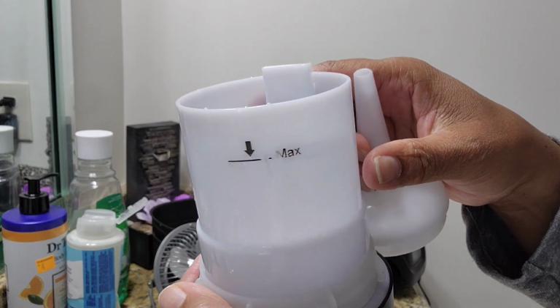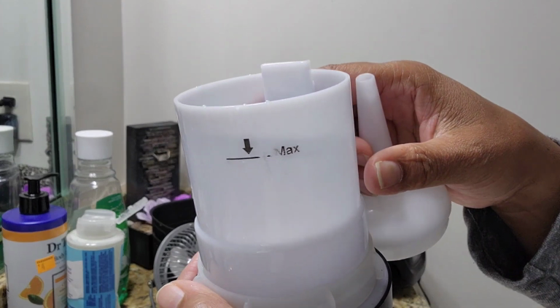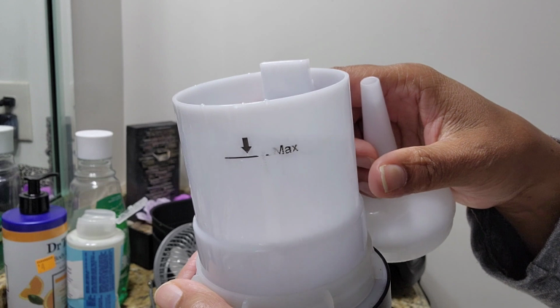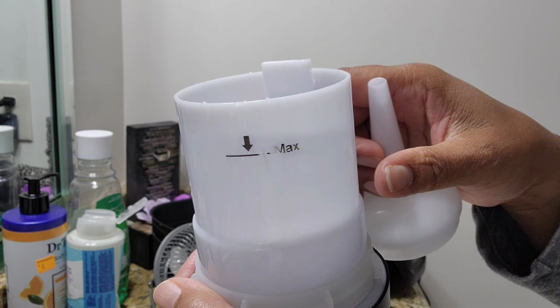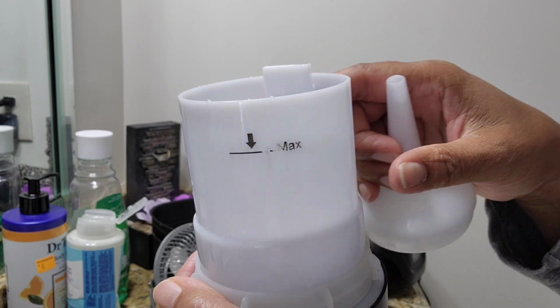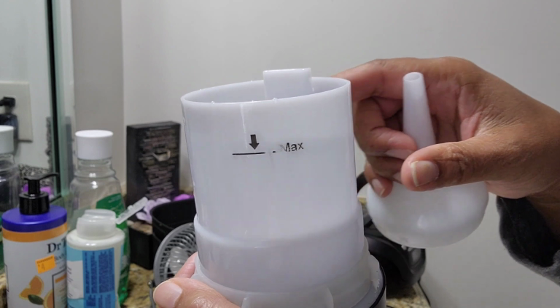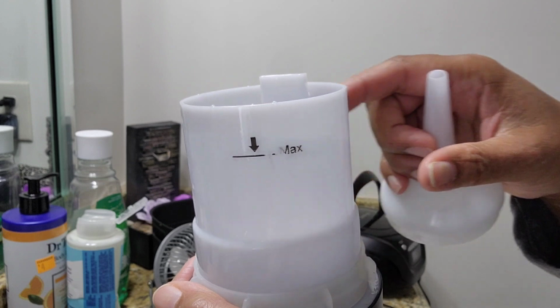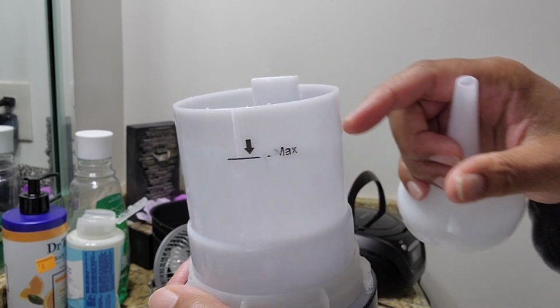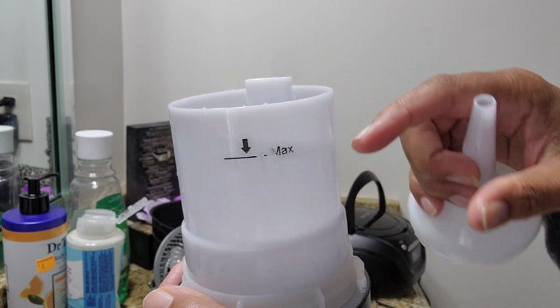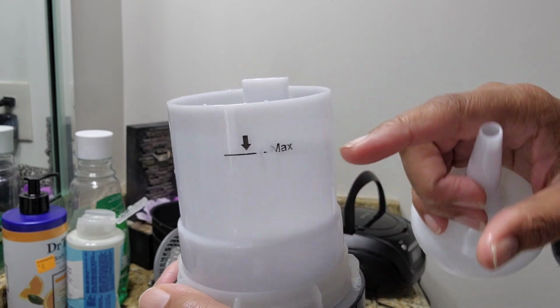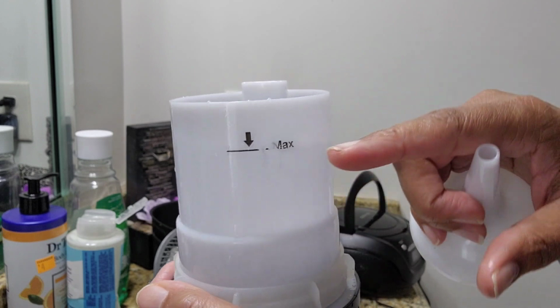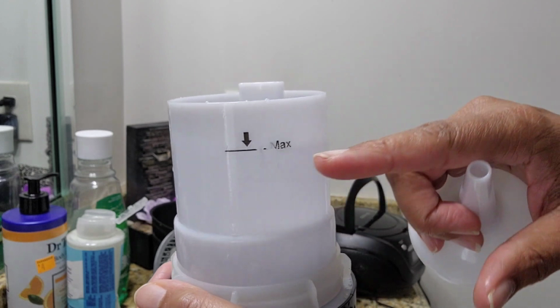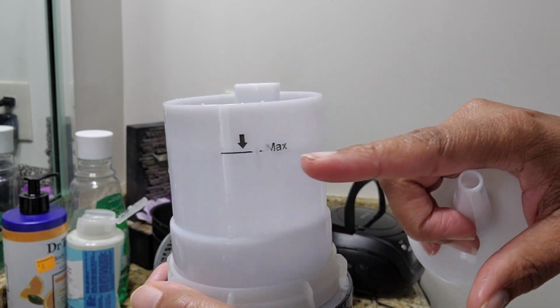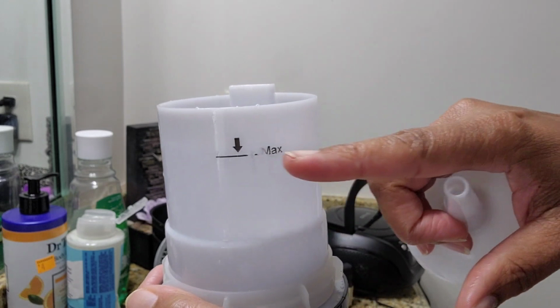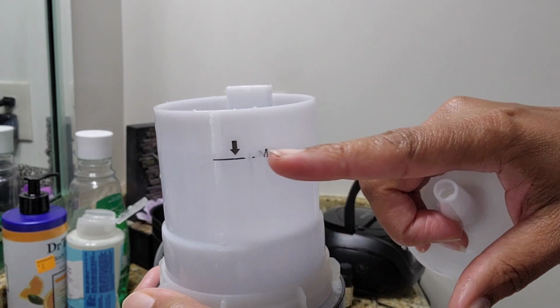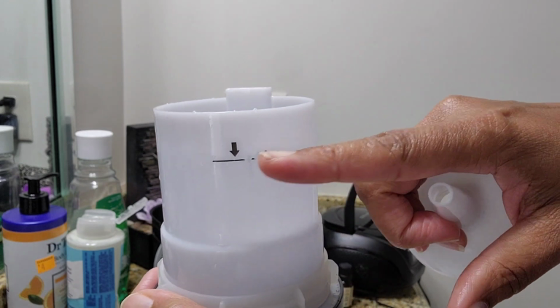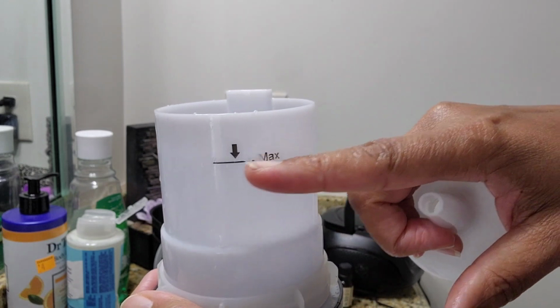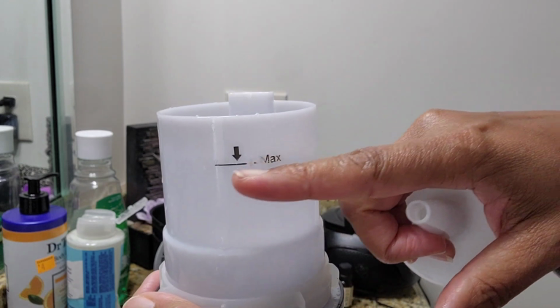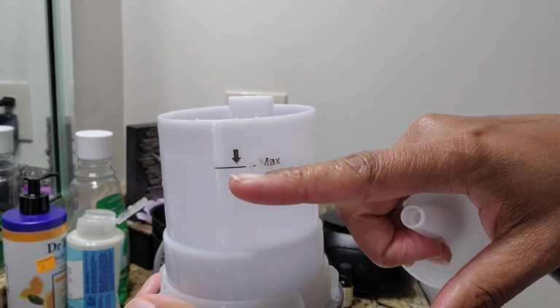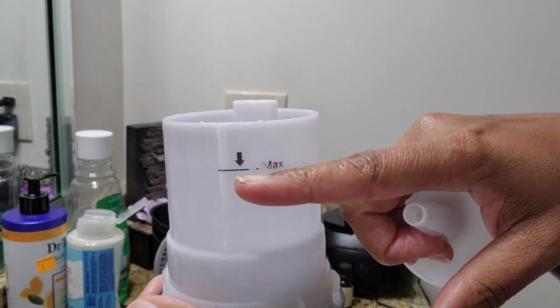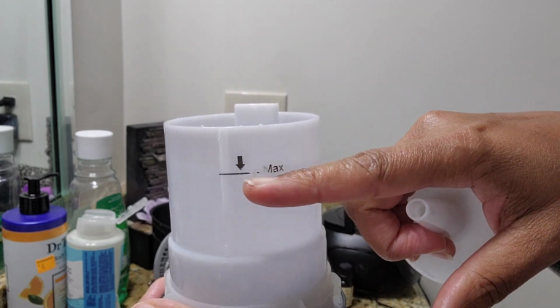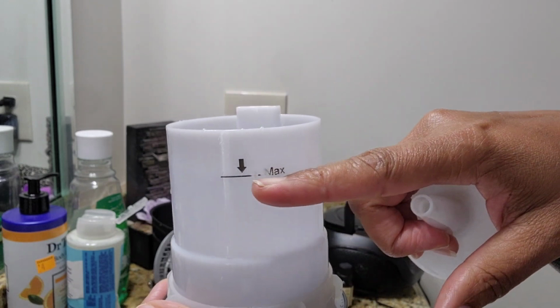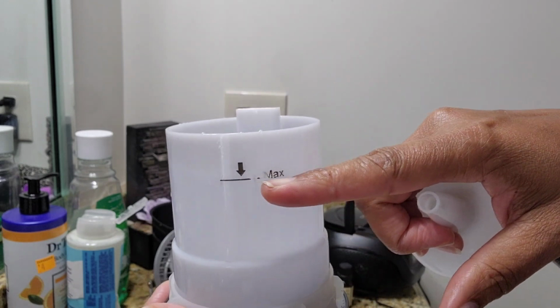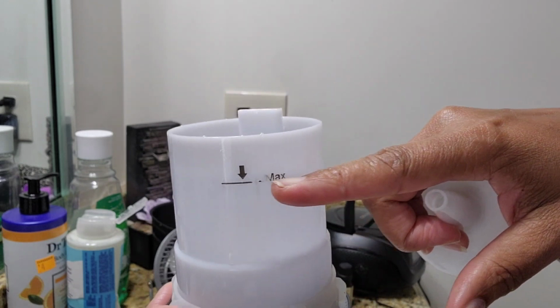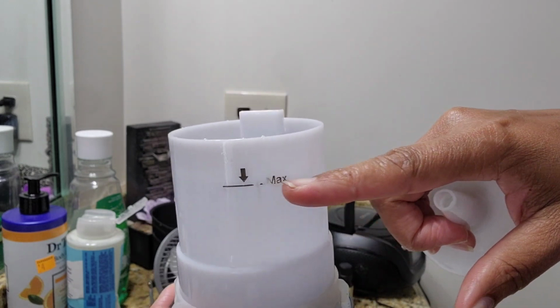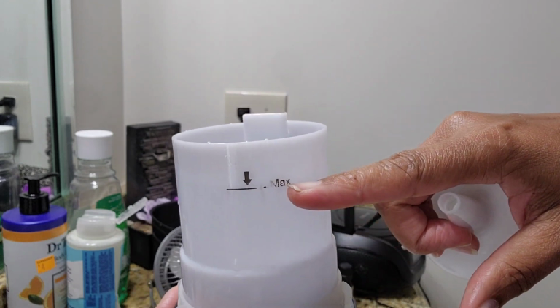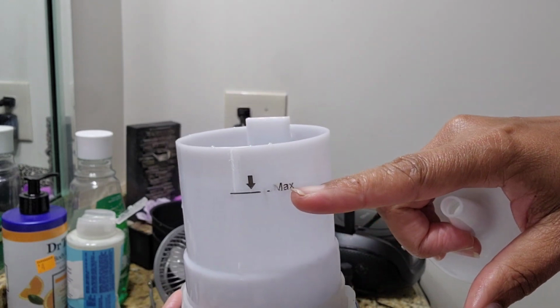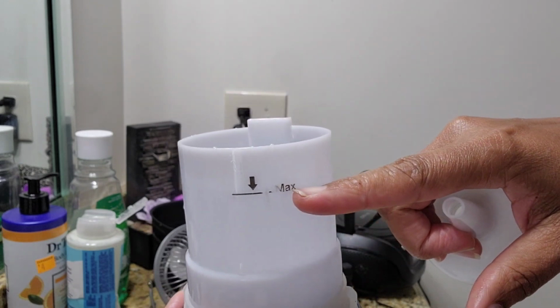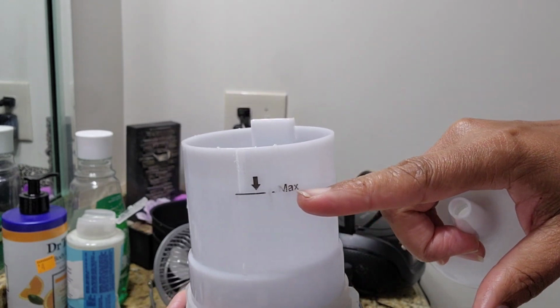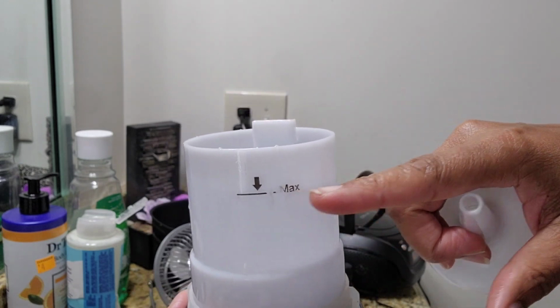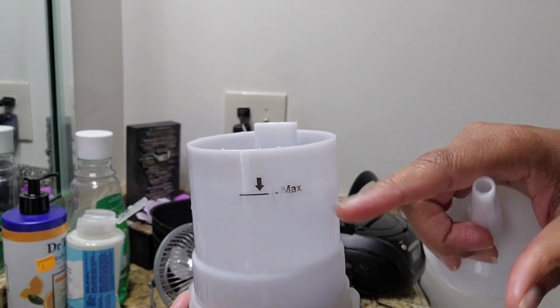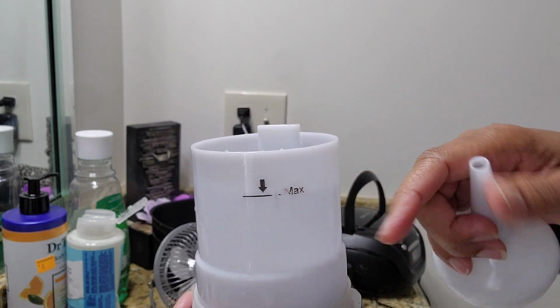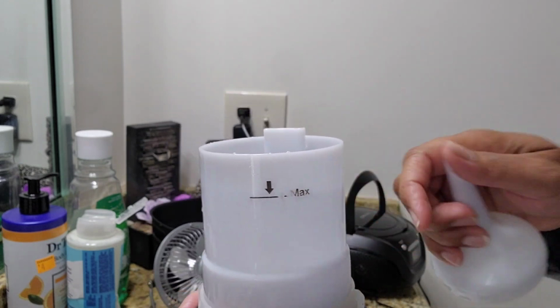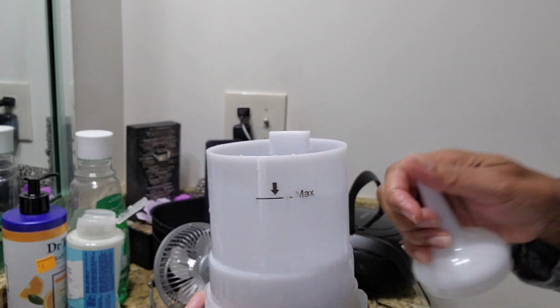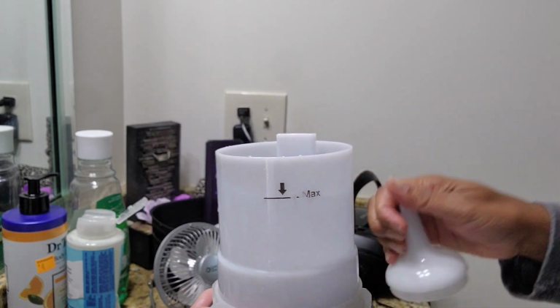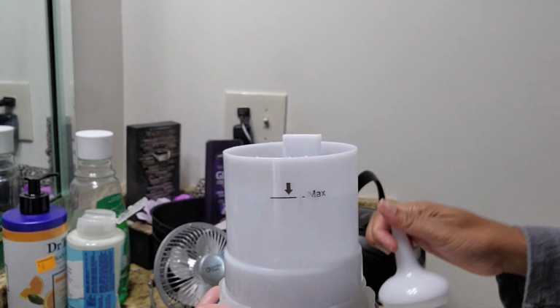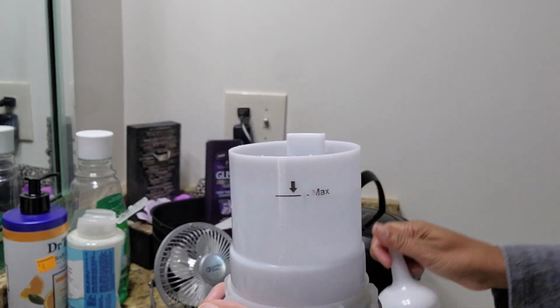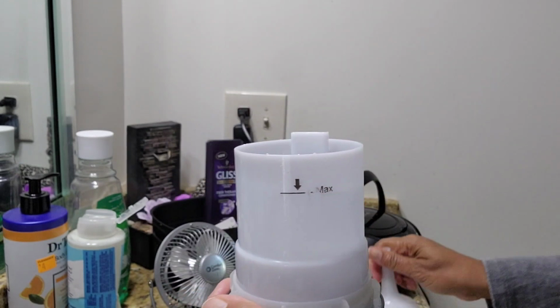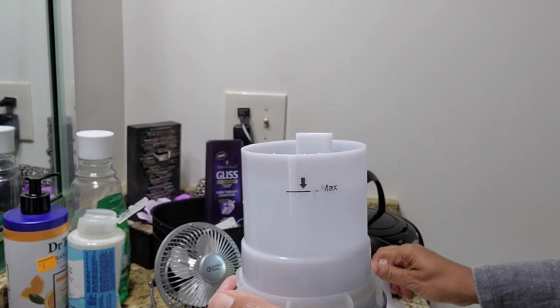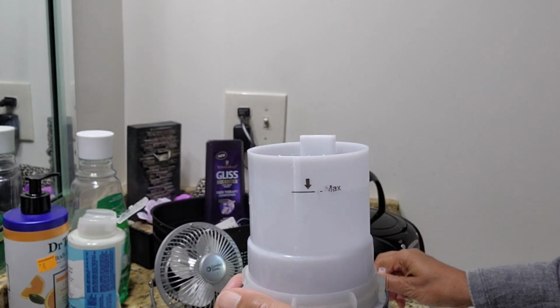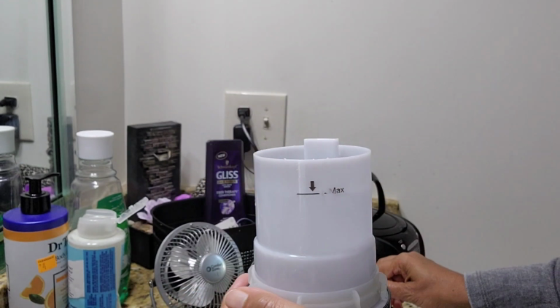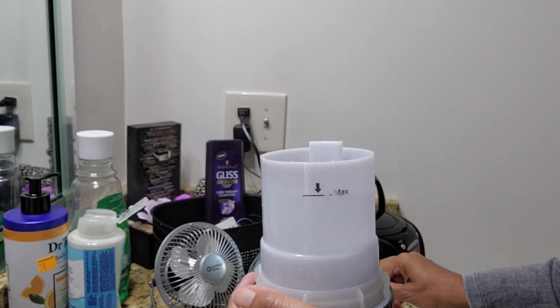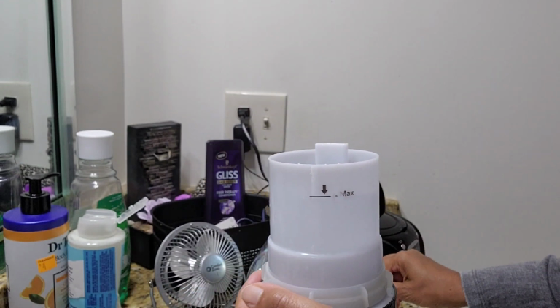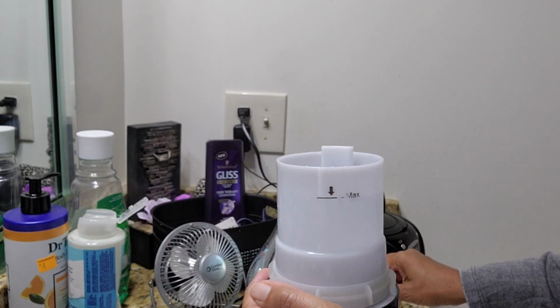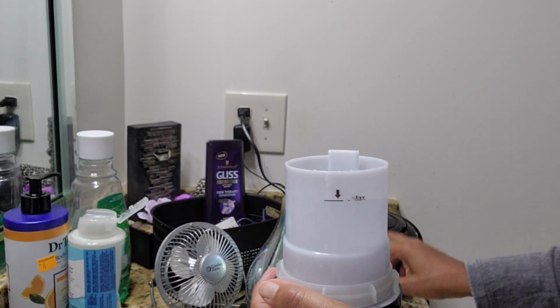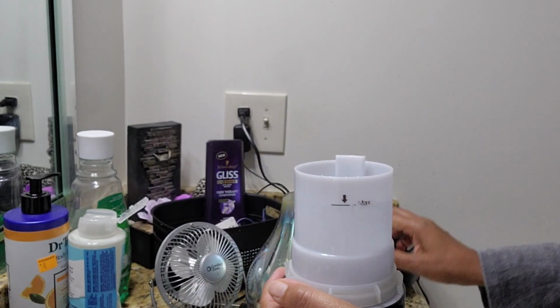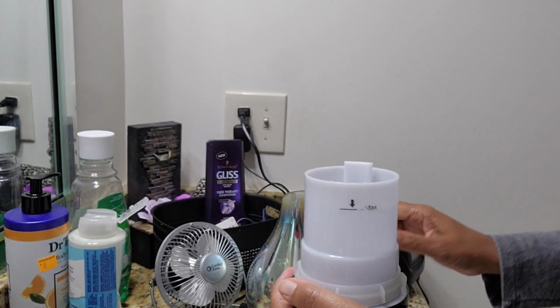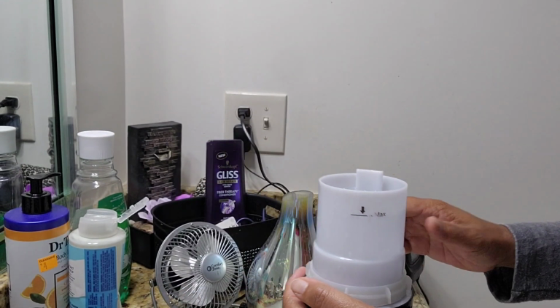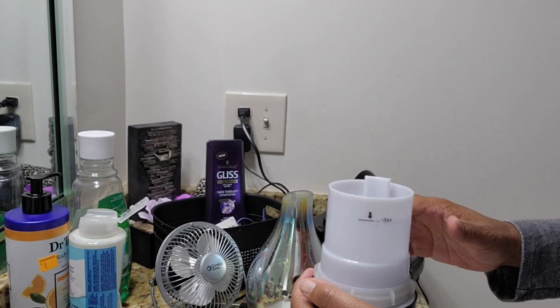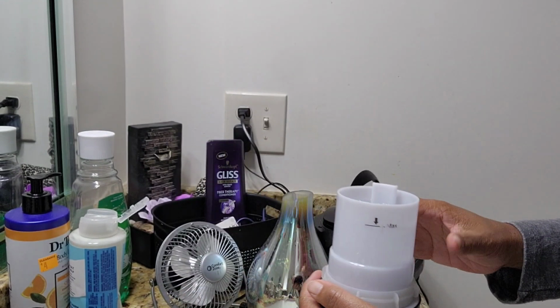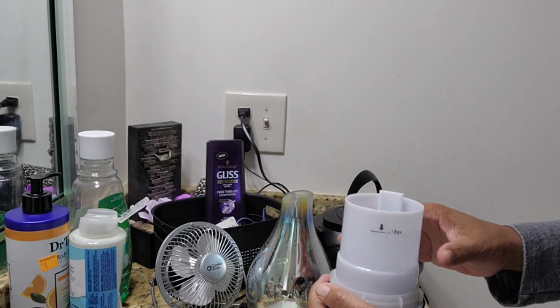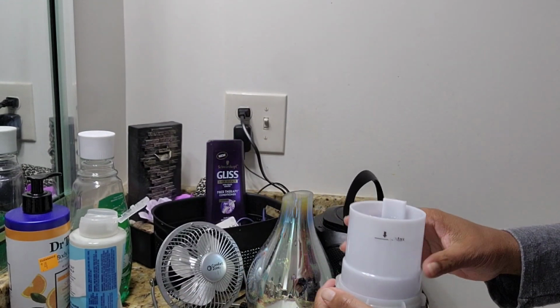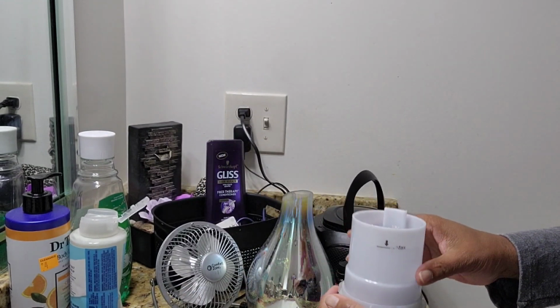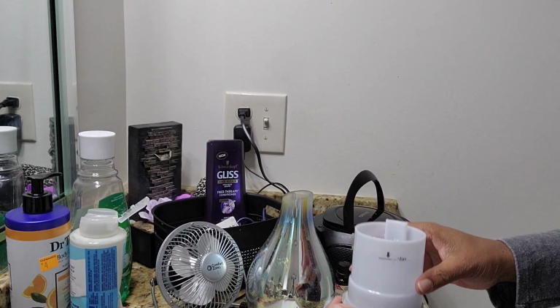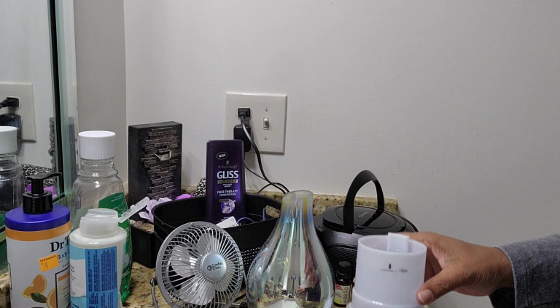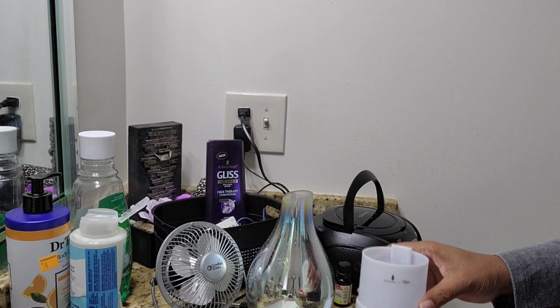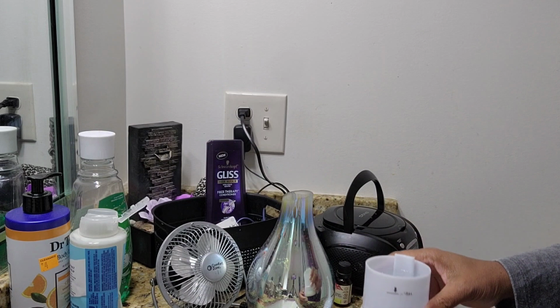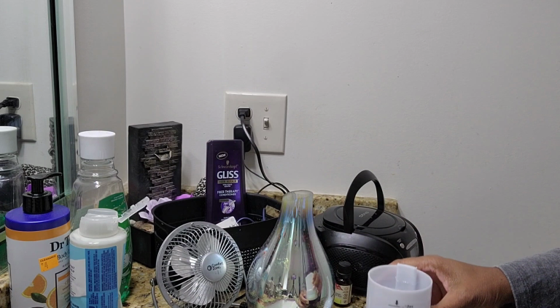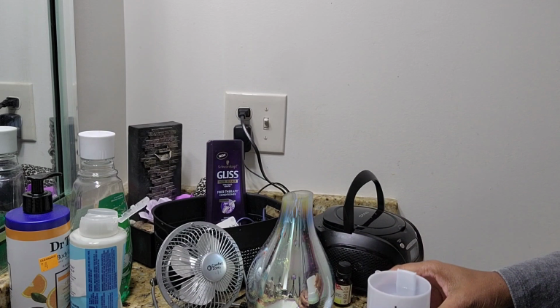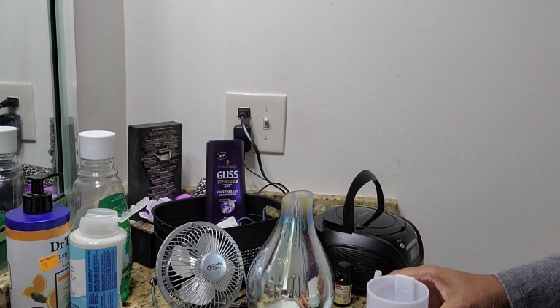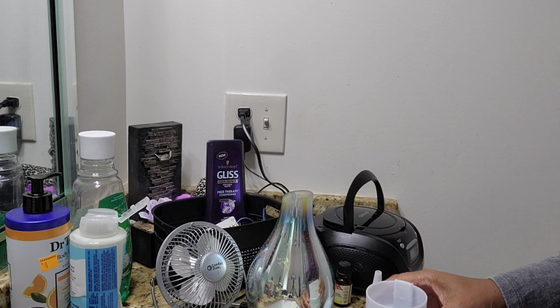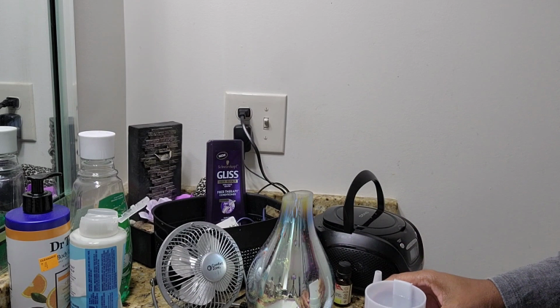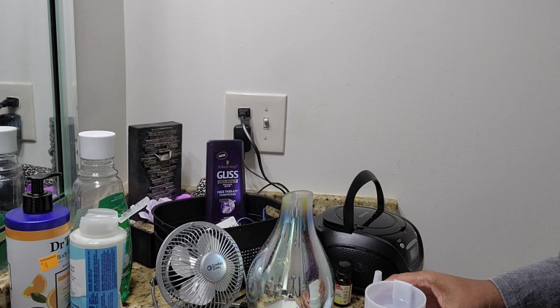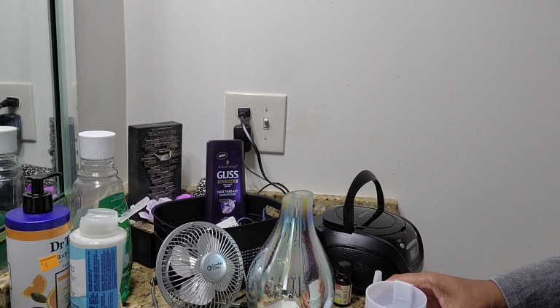Like most diffusers, just make sure you add the water to the max line.